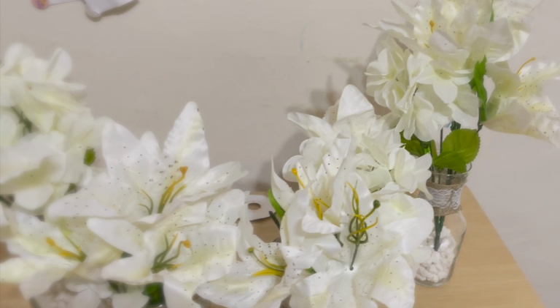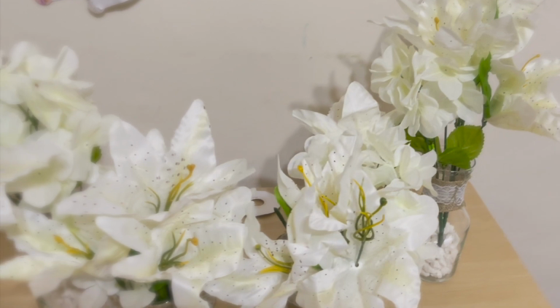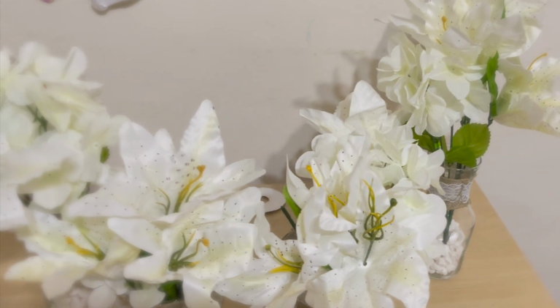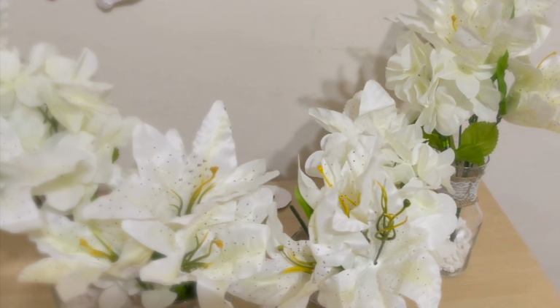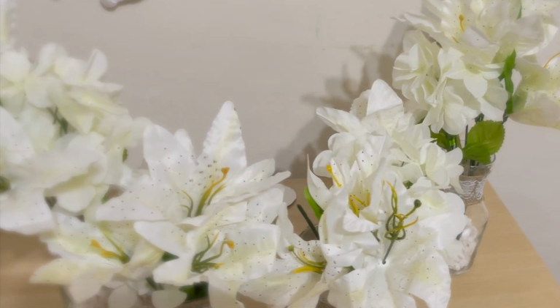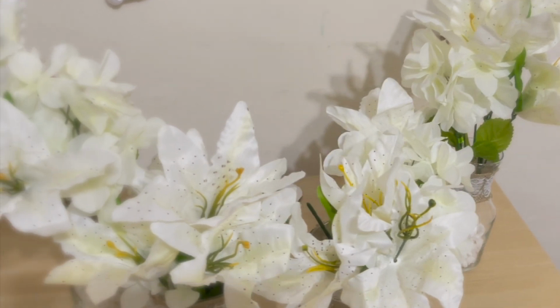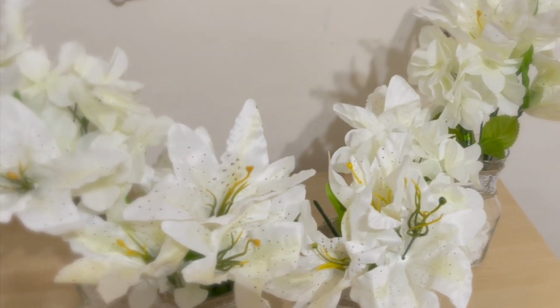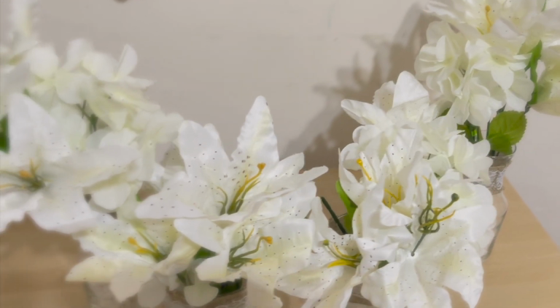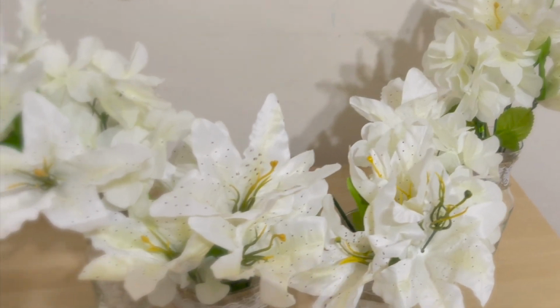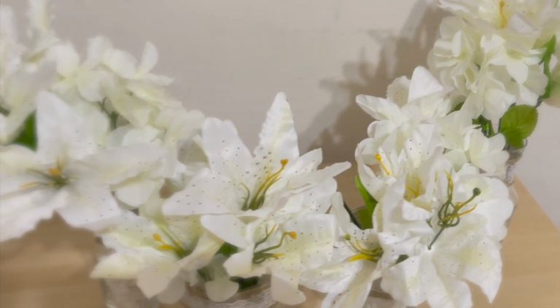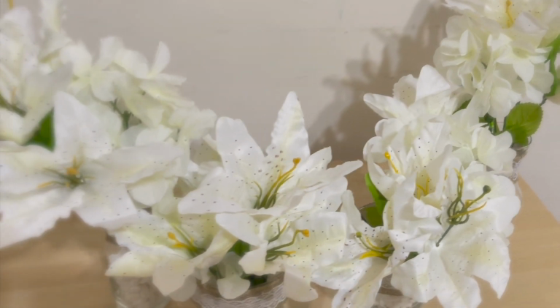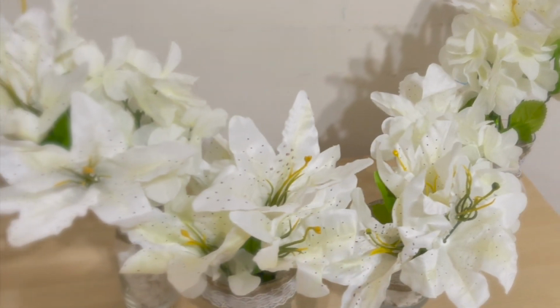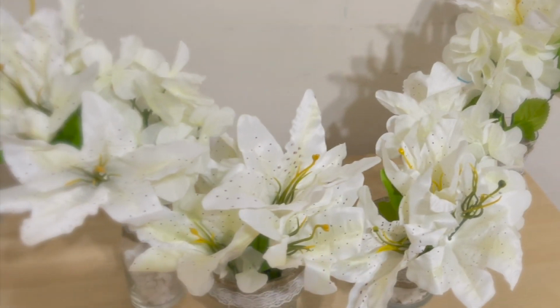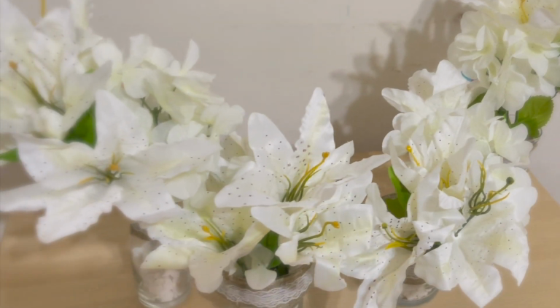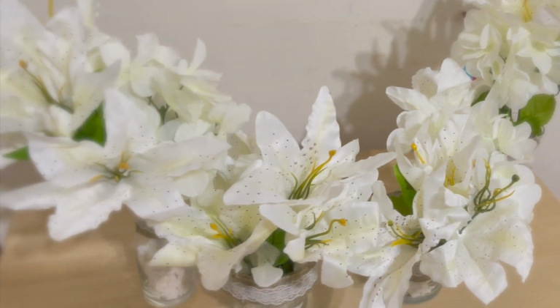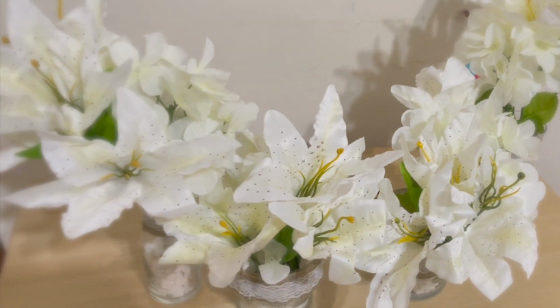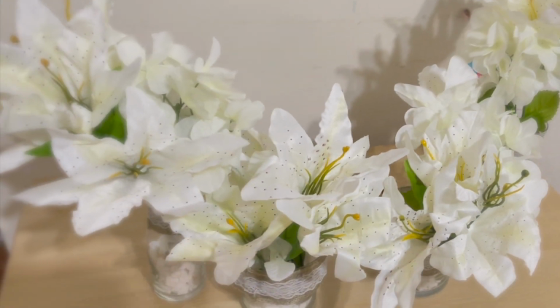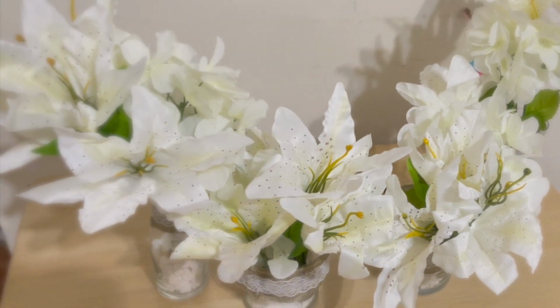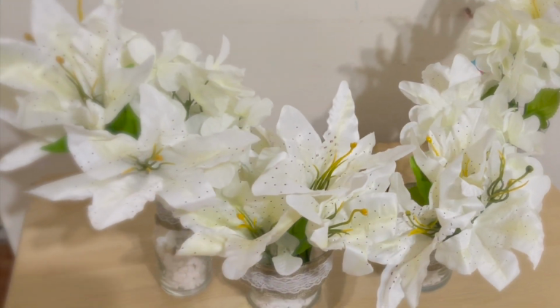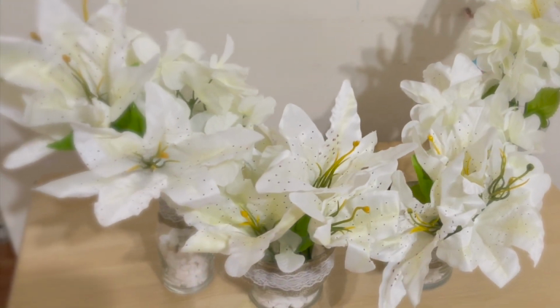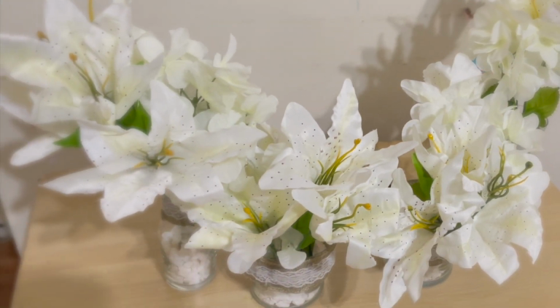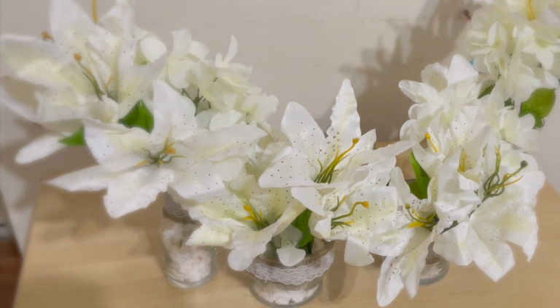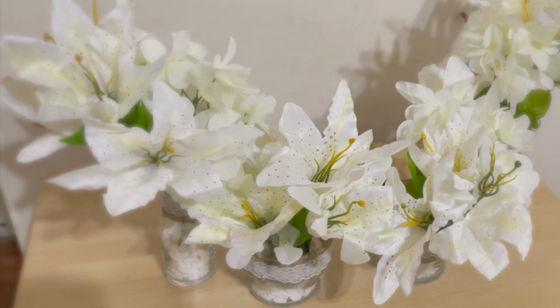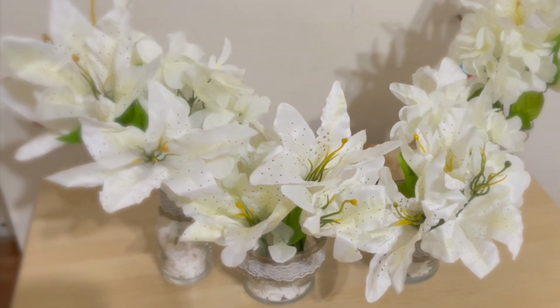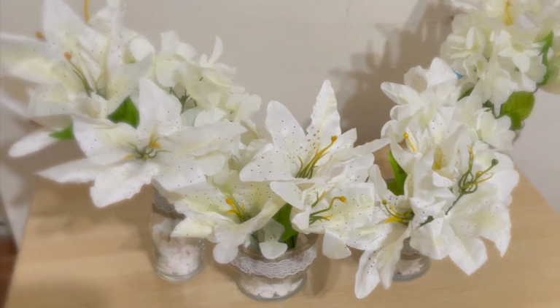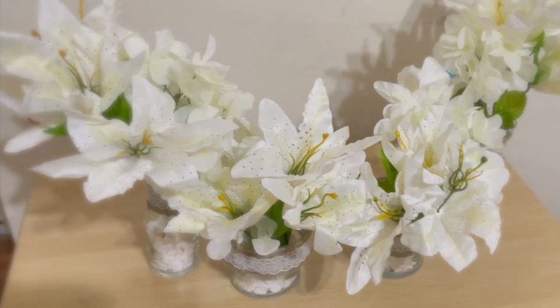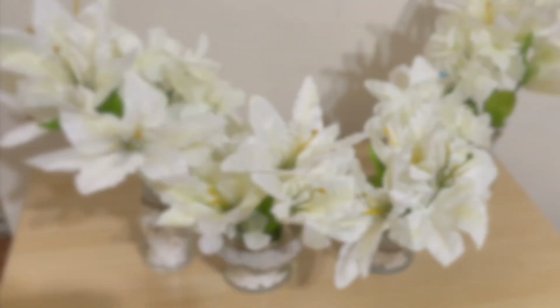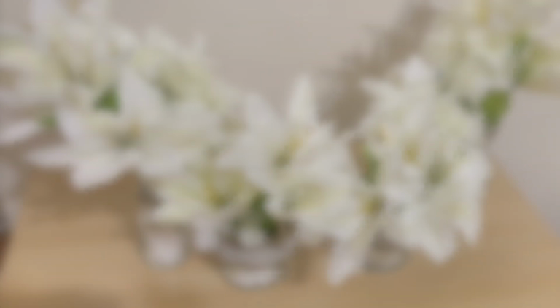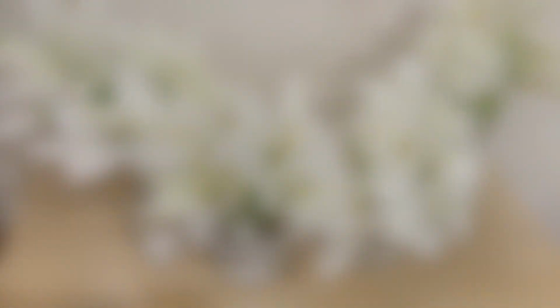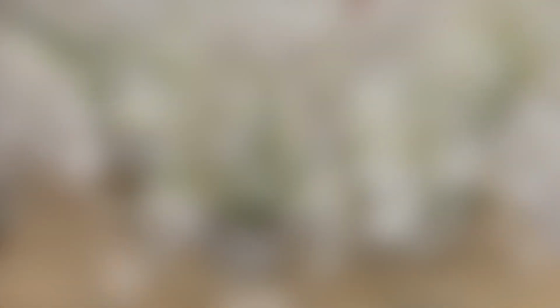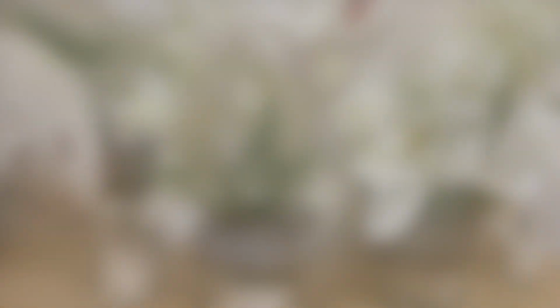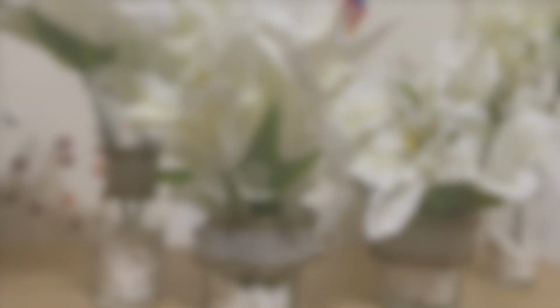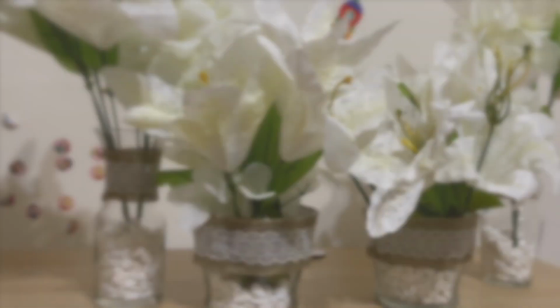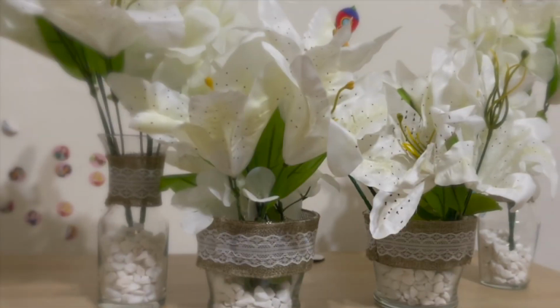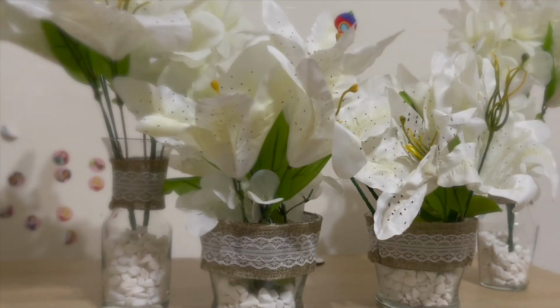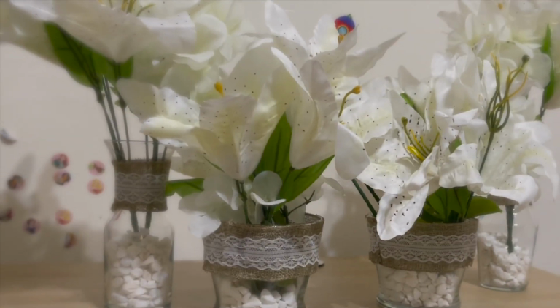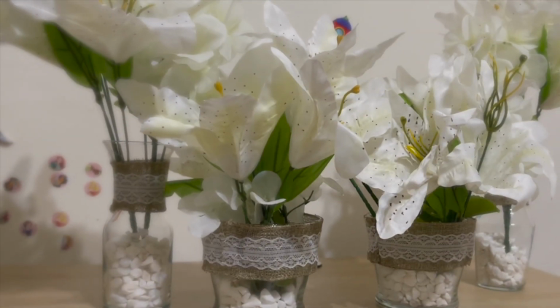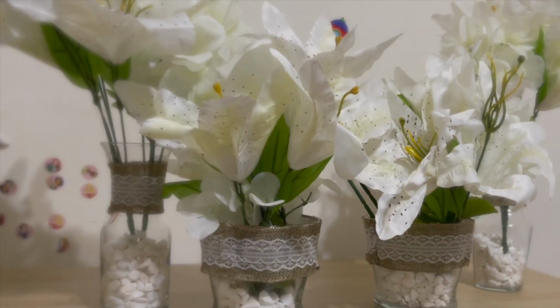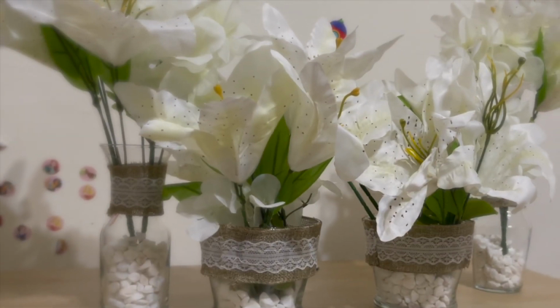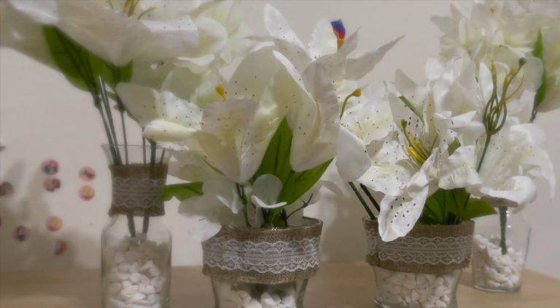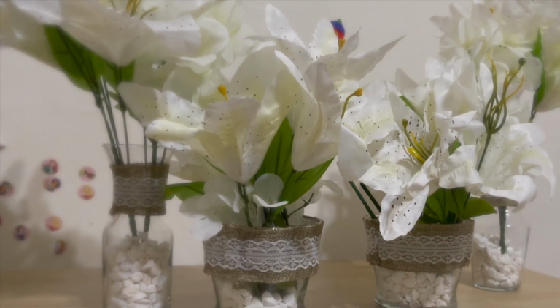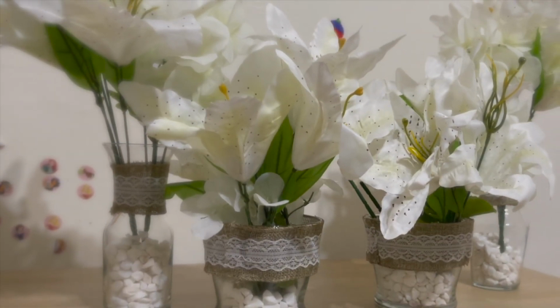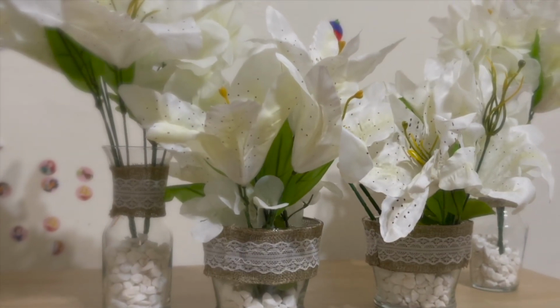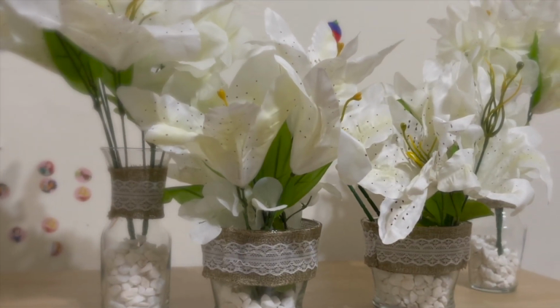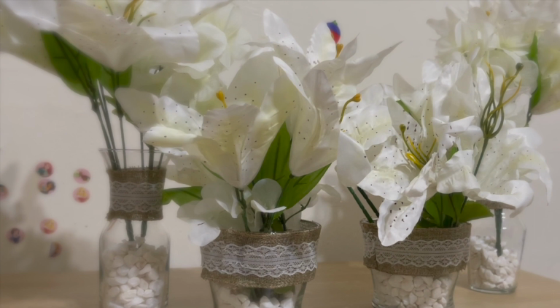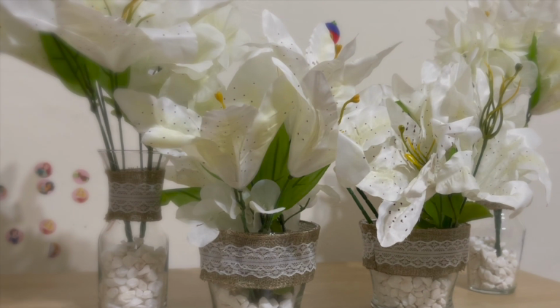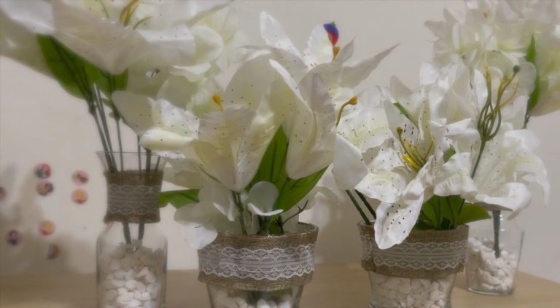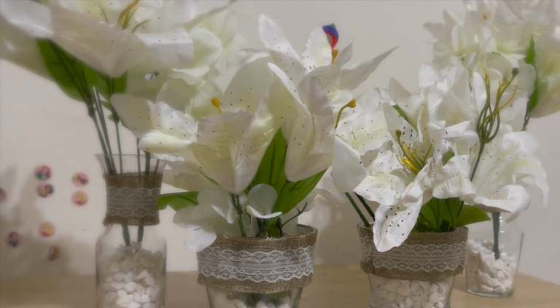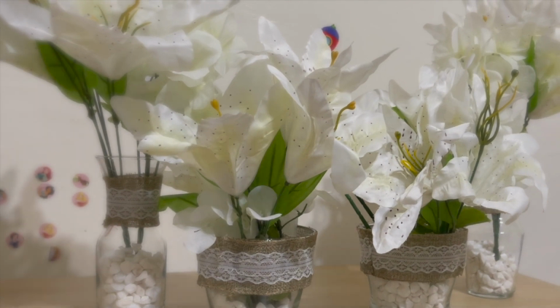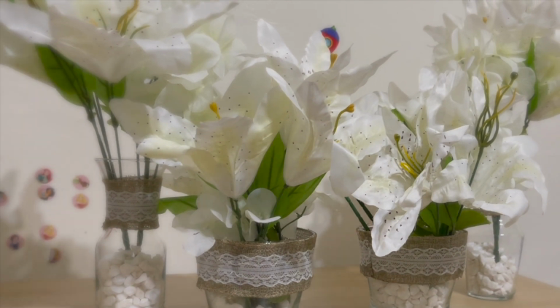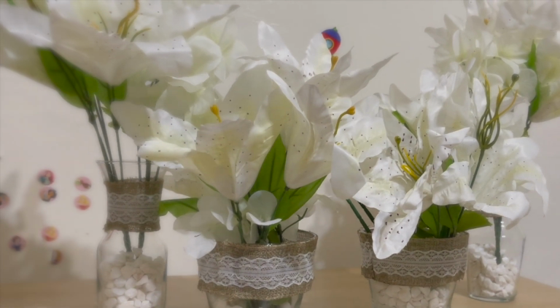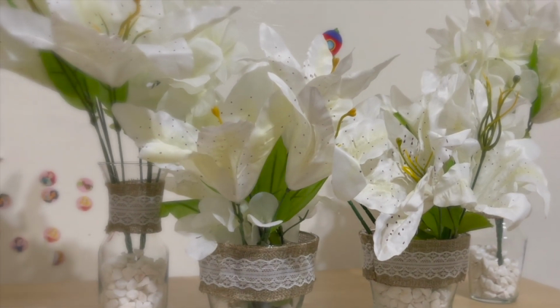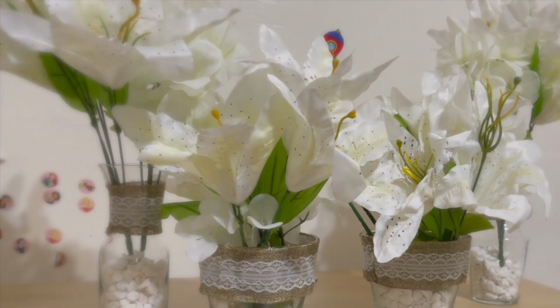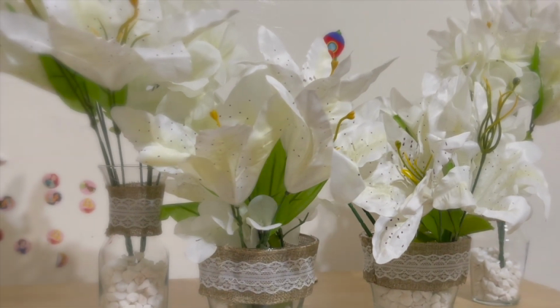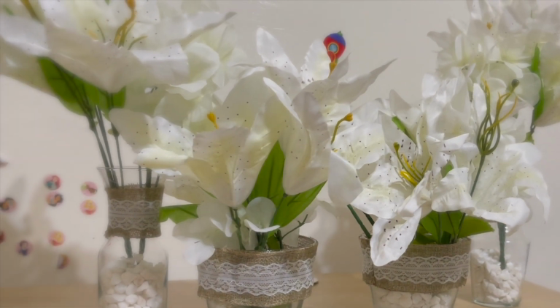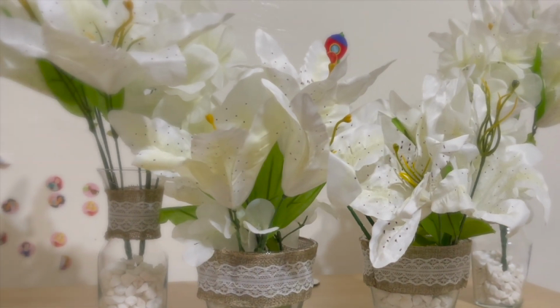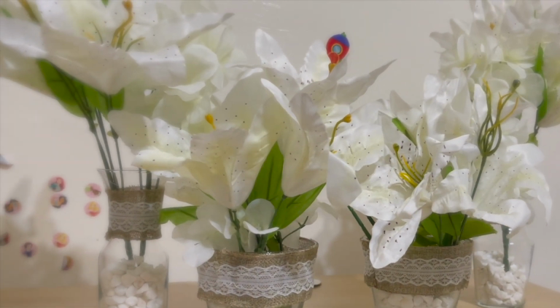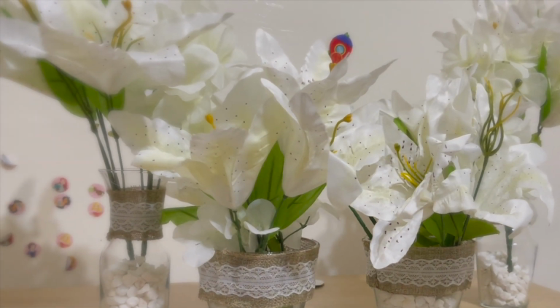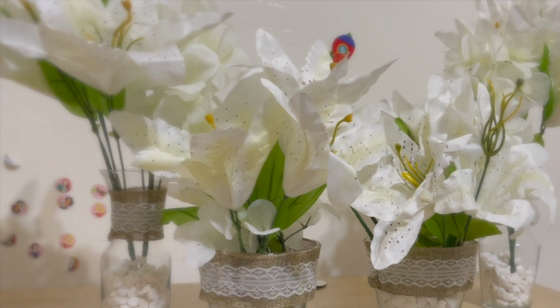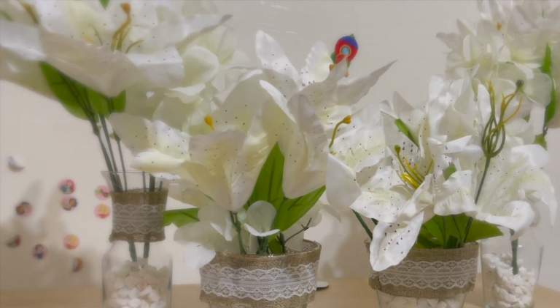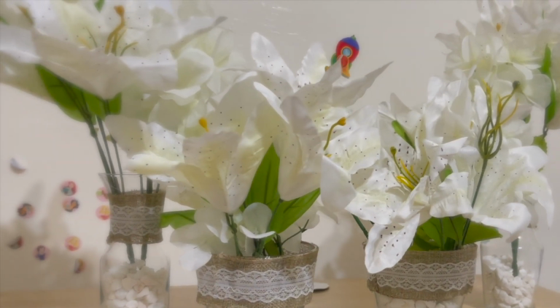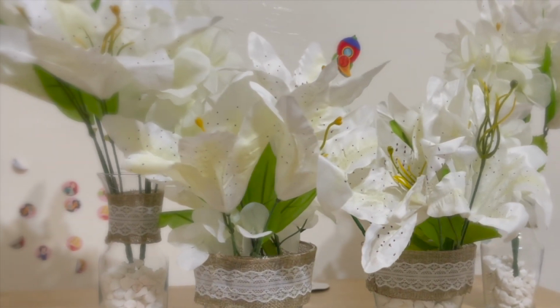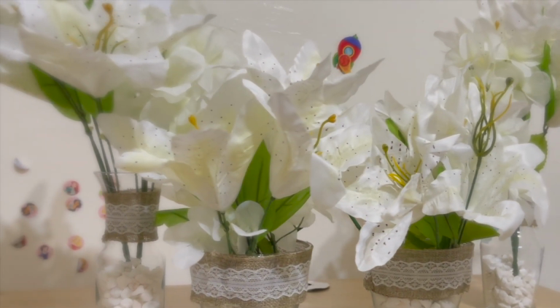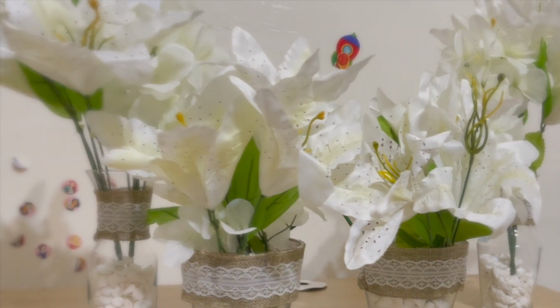Hello friends! For today's video I'm going to show you all how to make these beautiful white flower centerpieces.